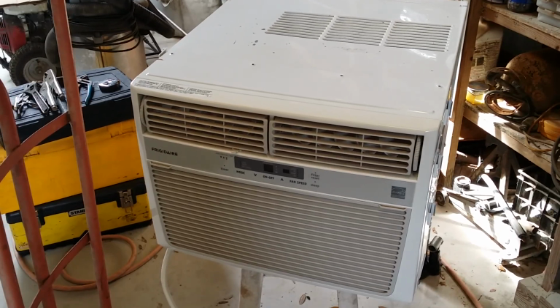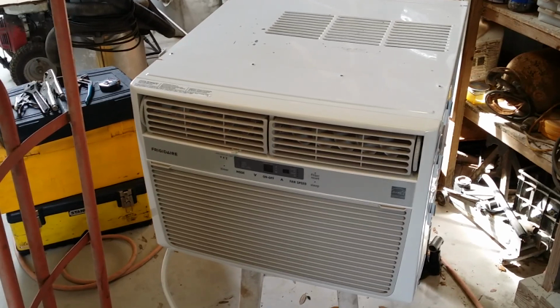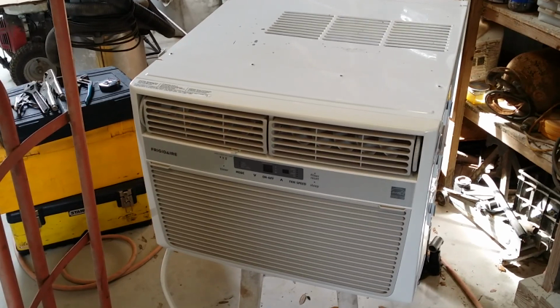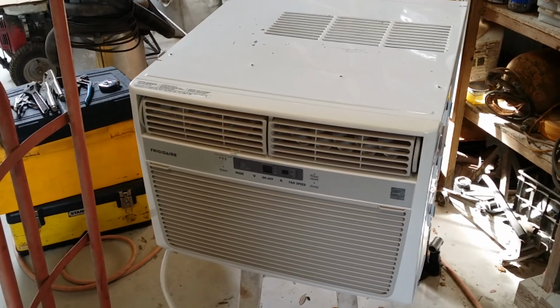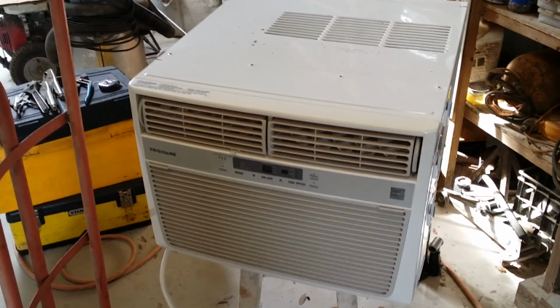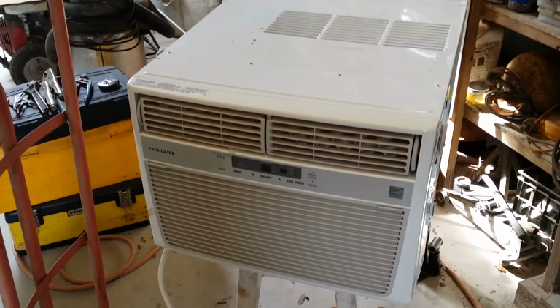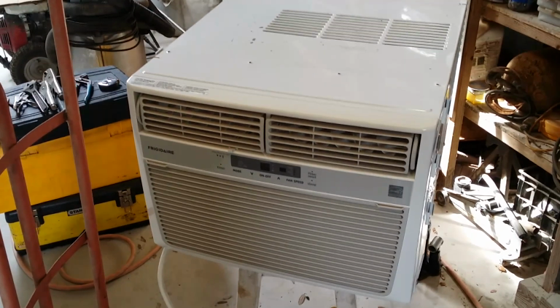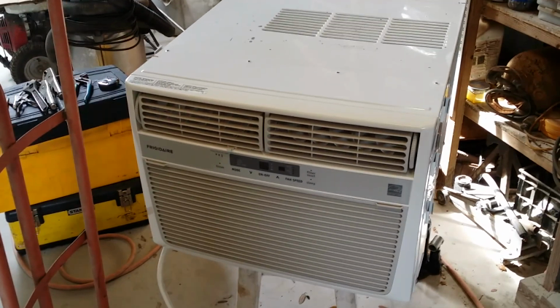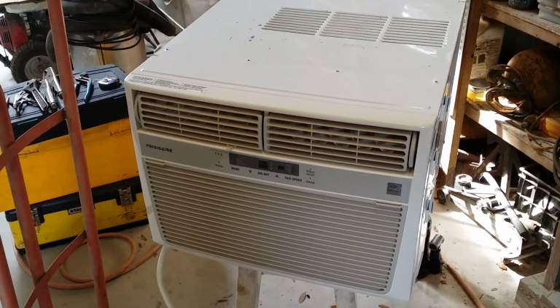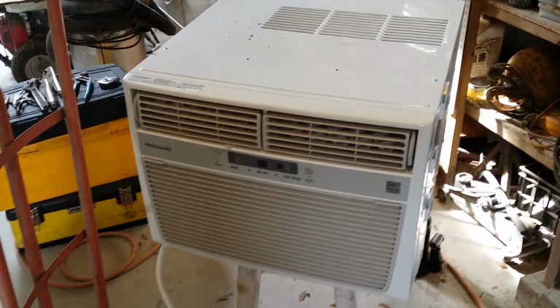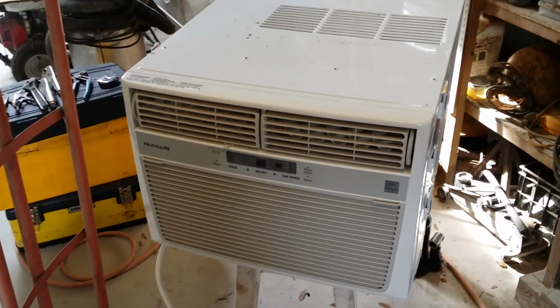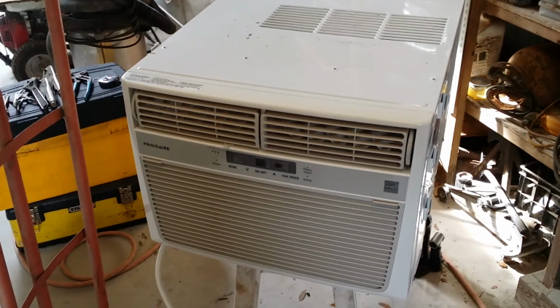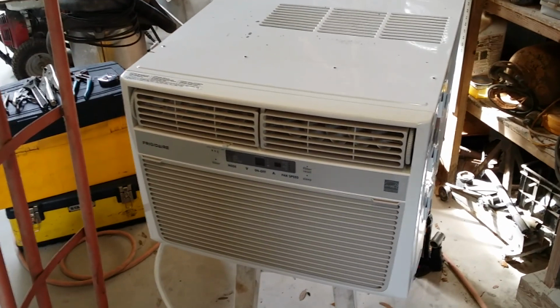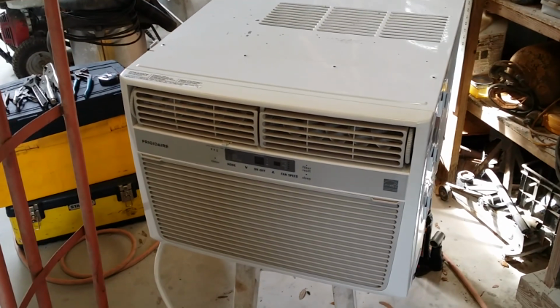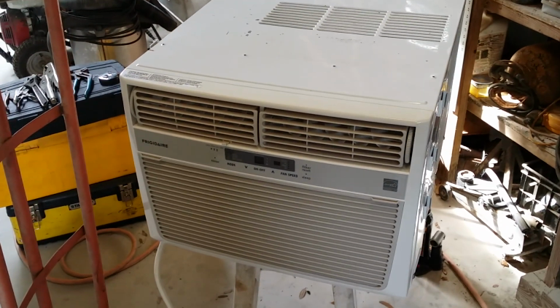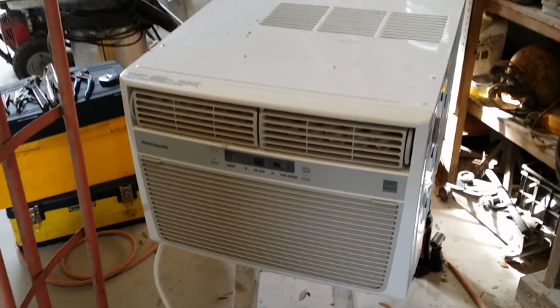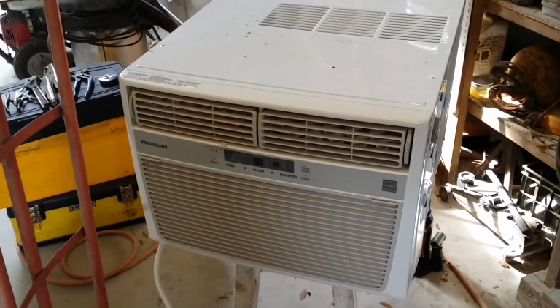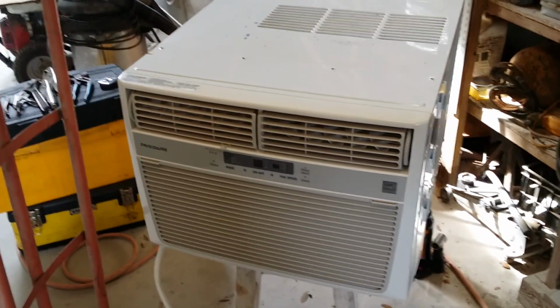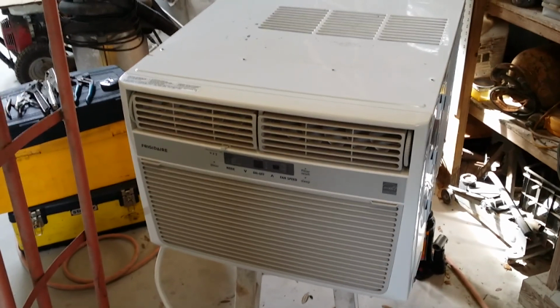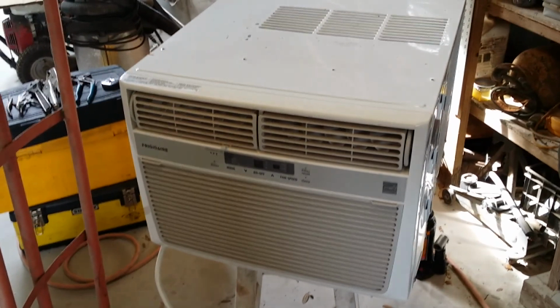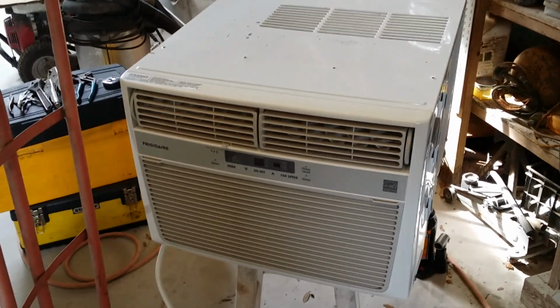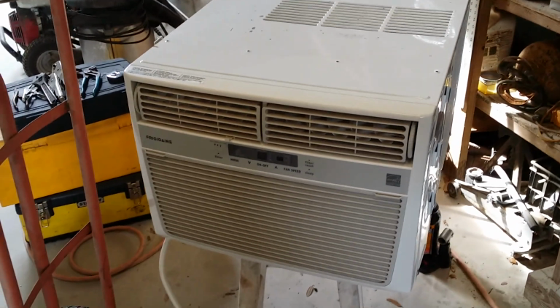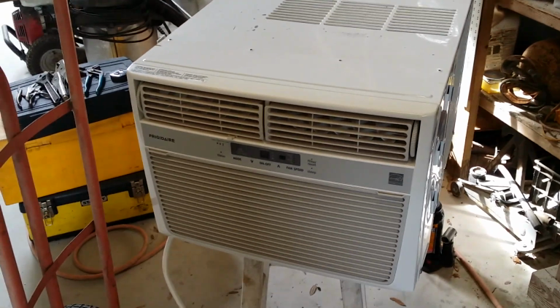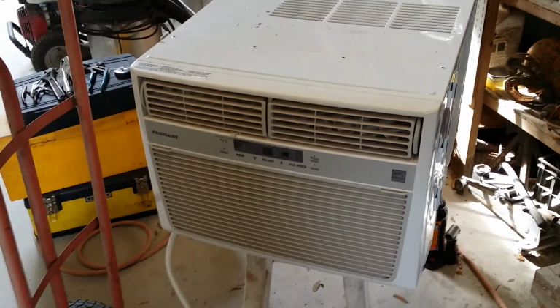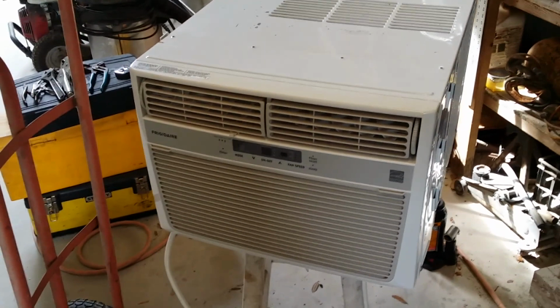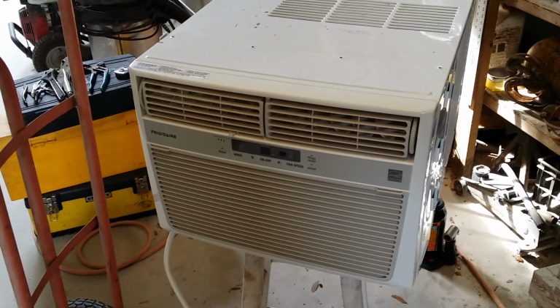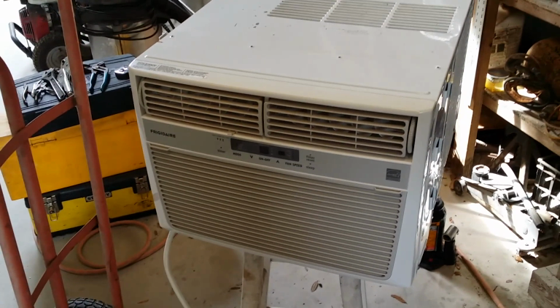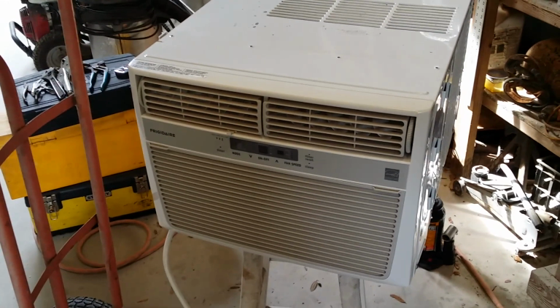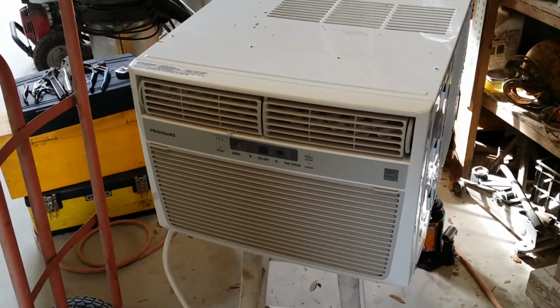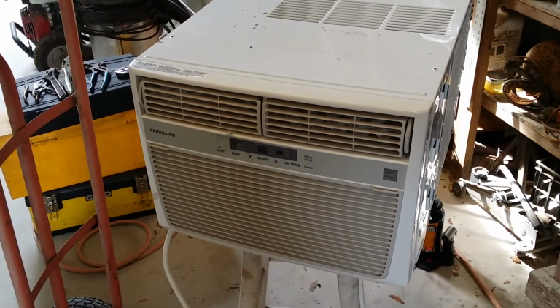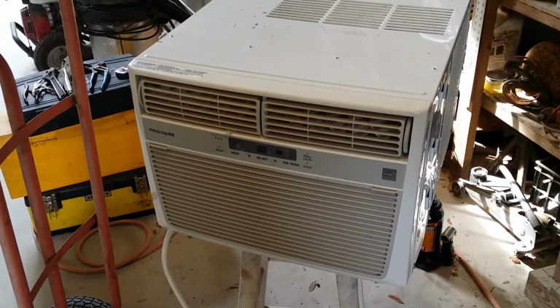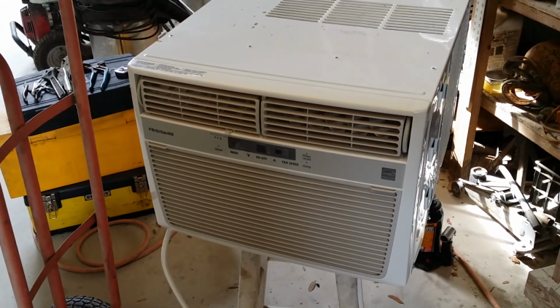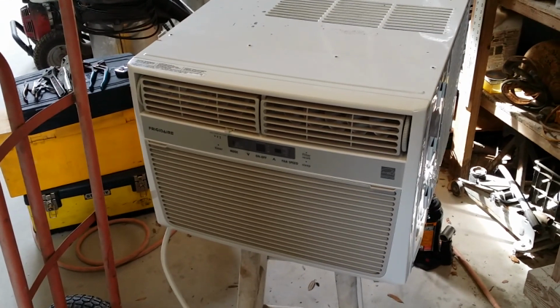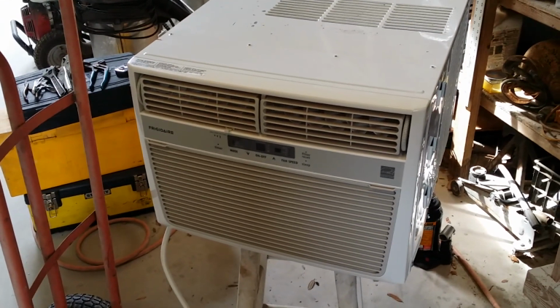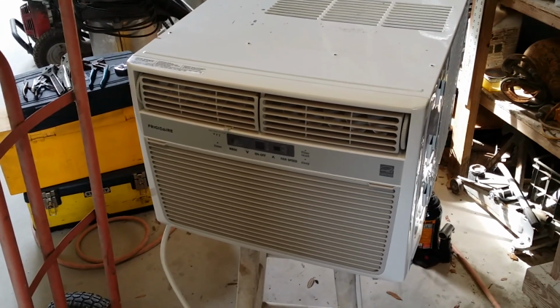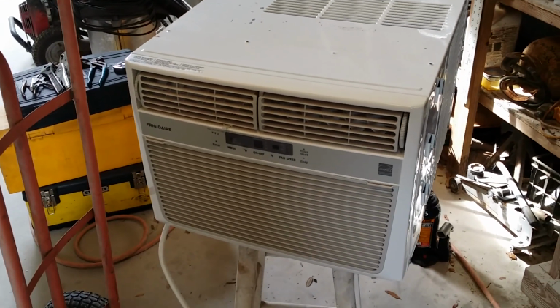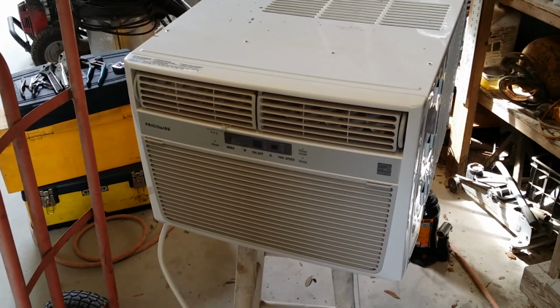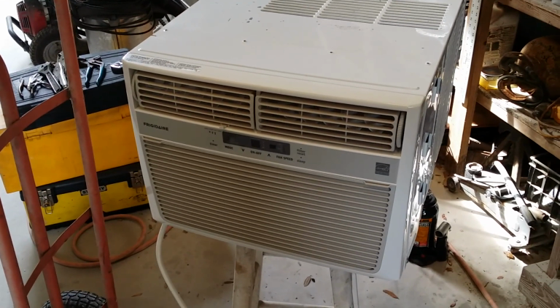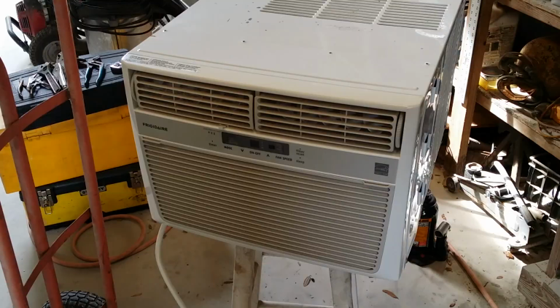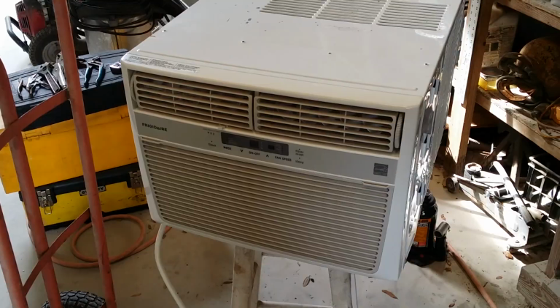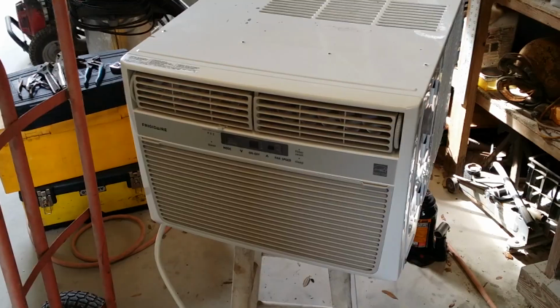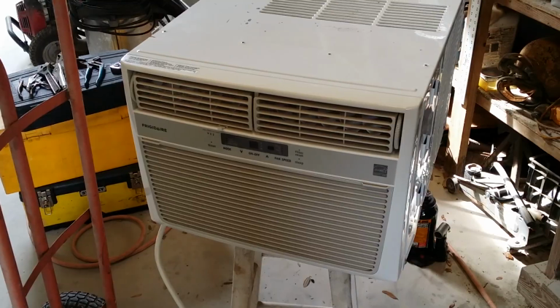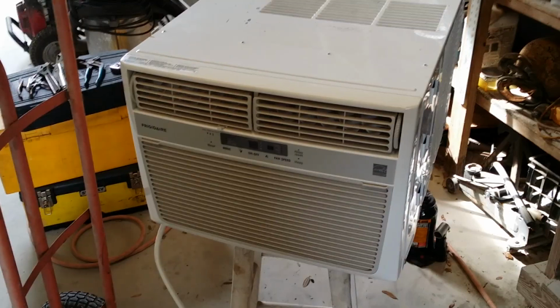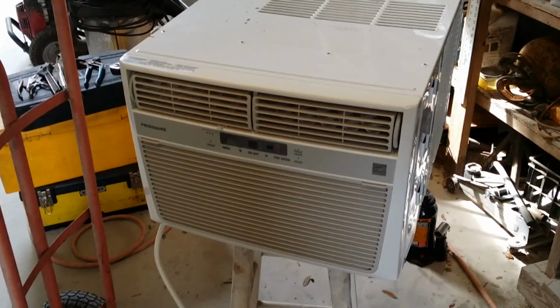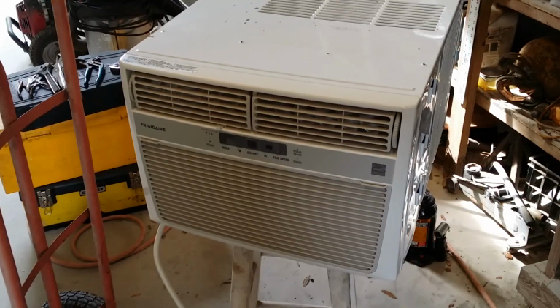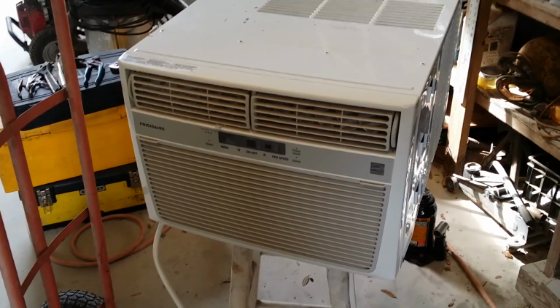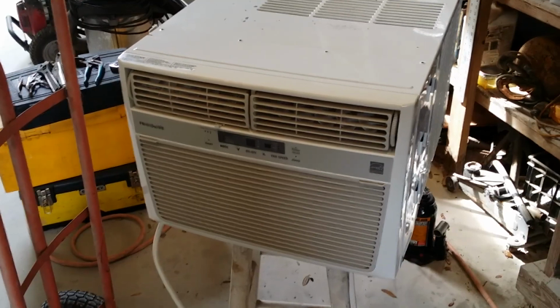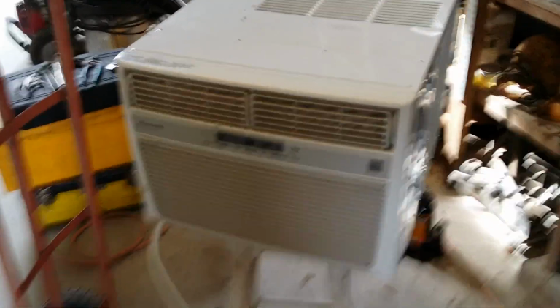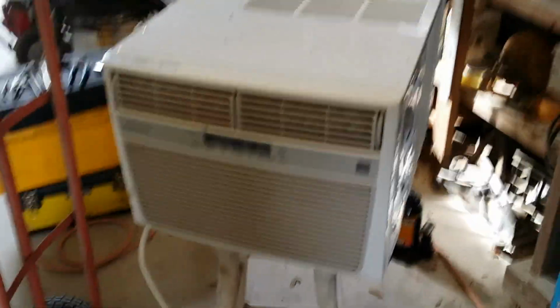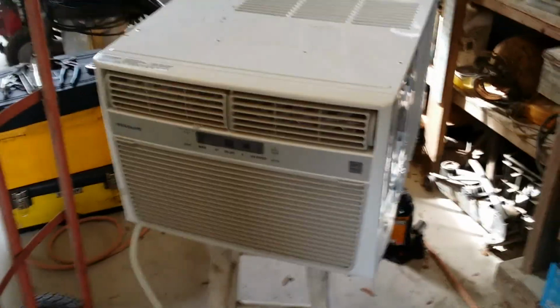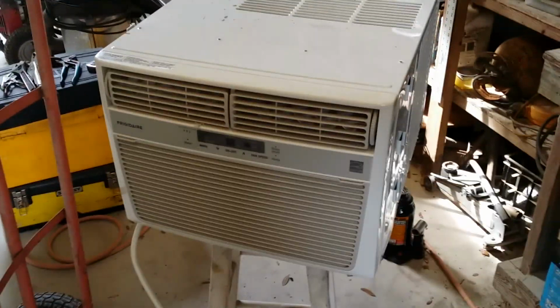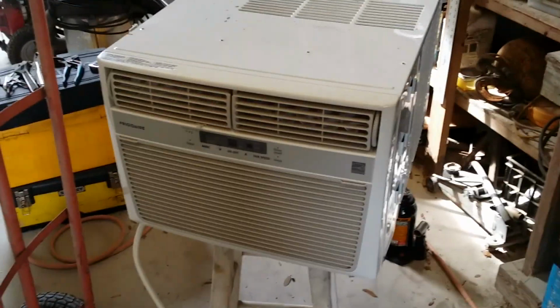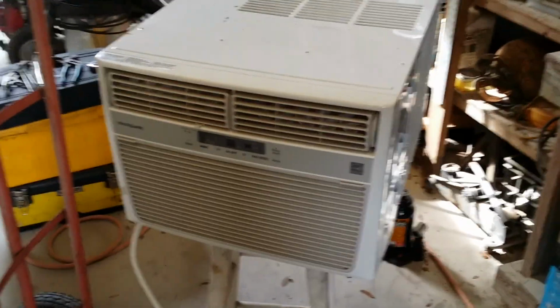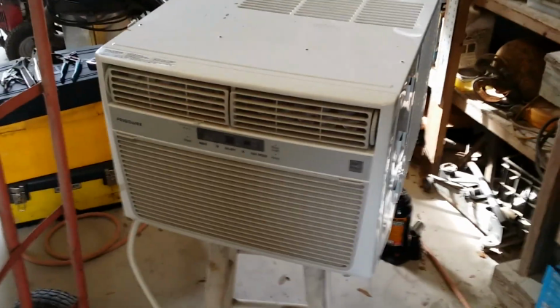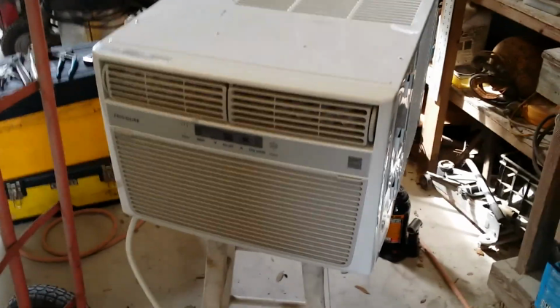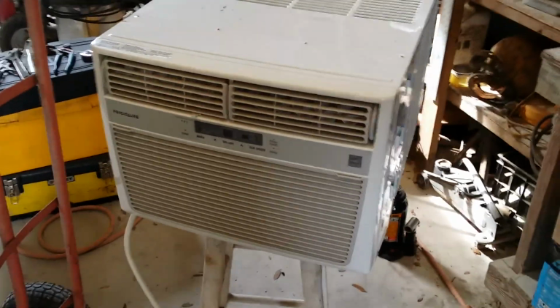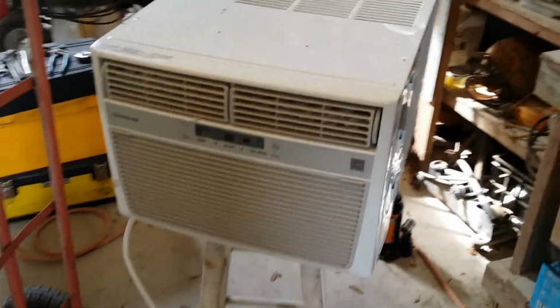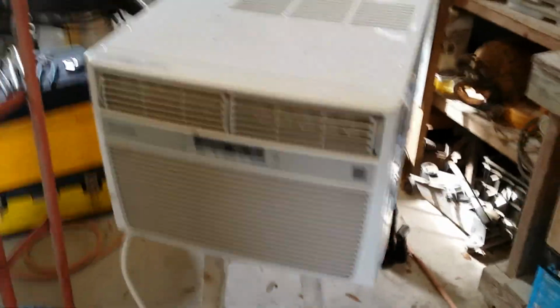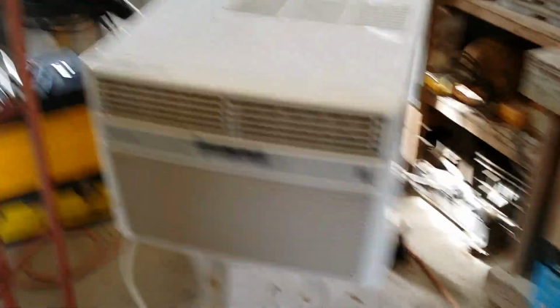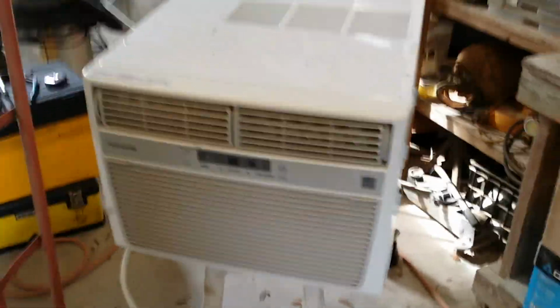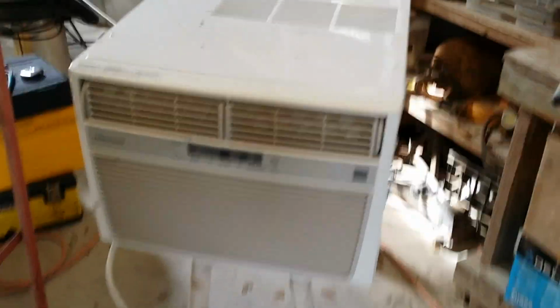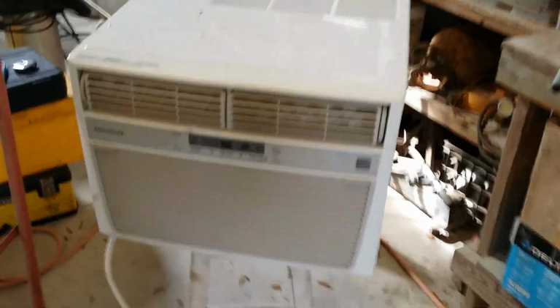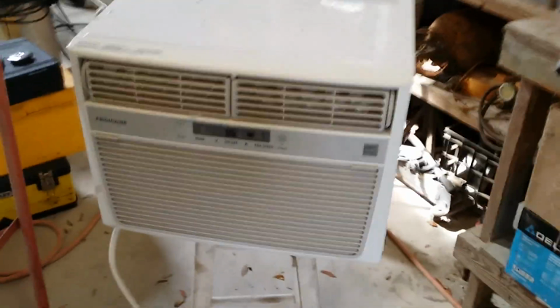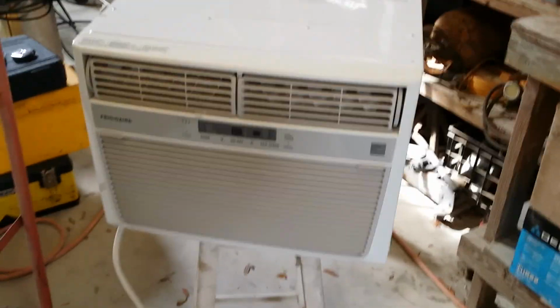So here's the problem. I put the AC in storage and I took it out and now it's noisy.